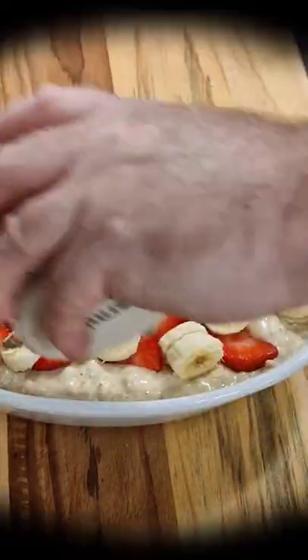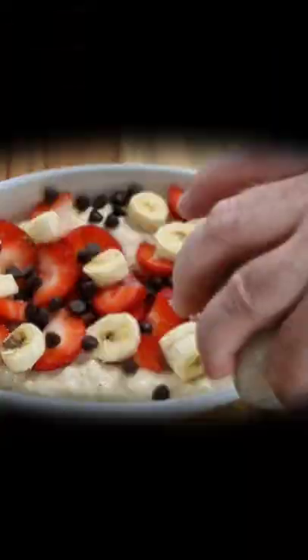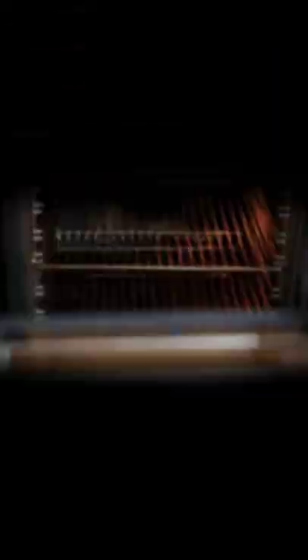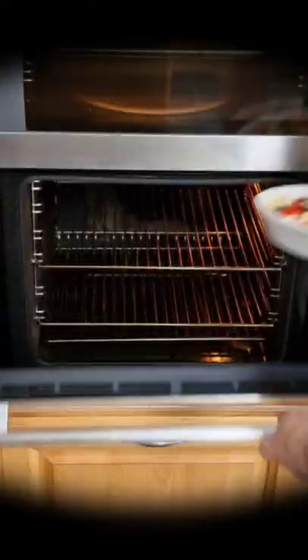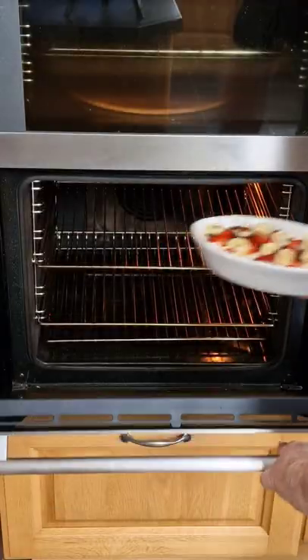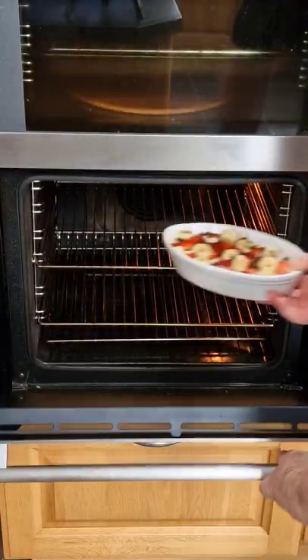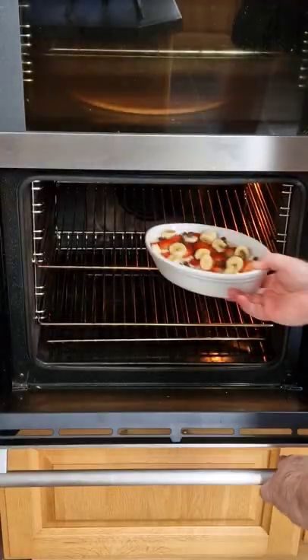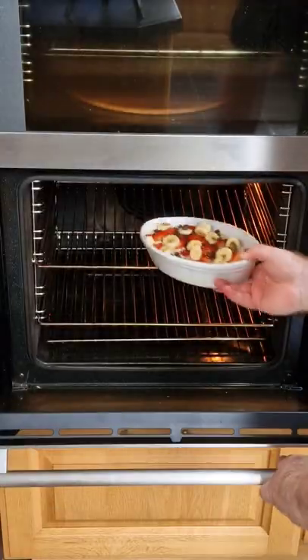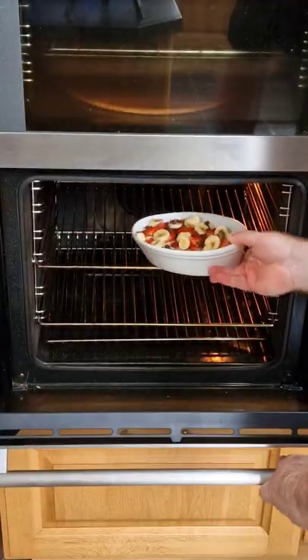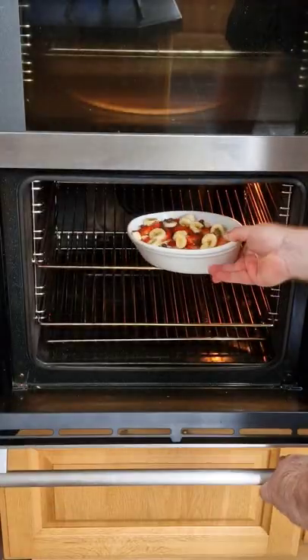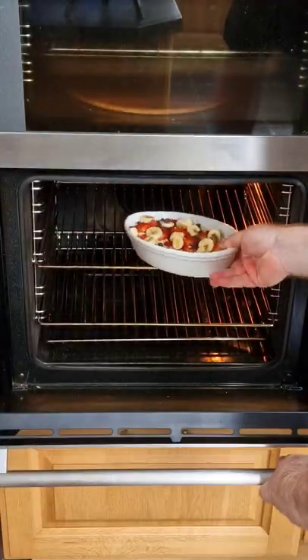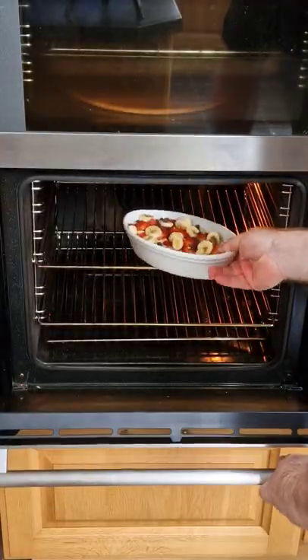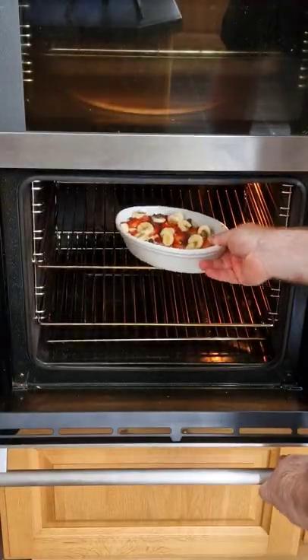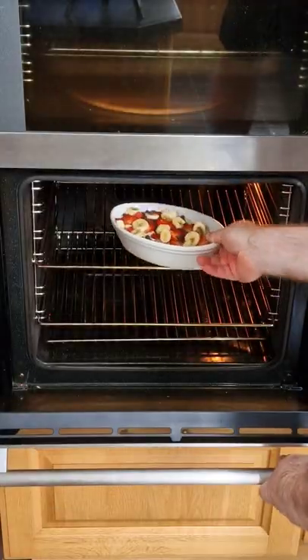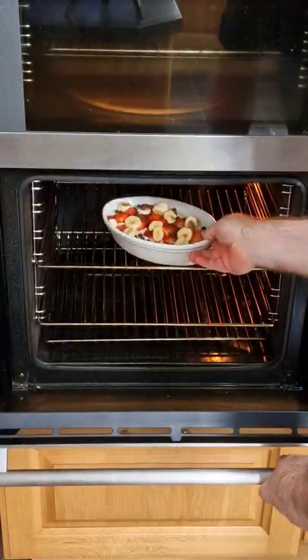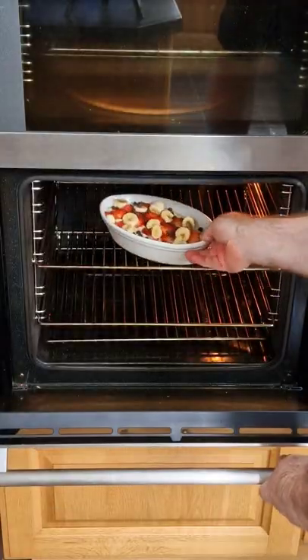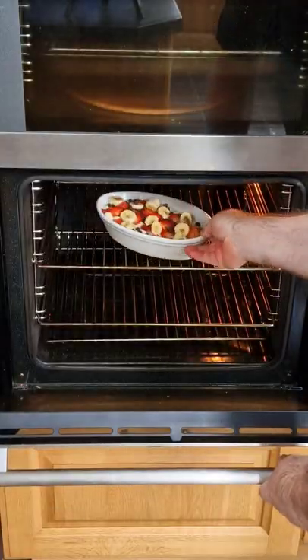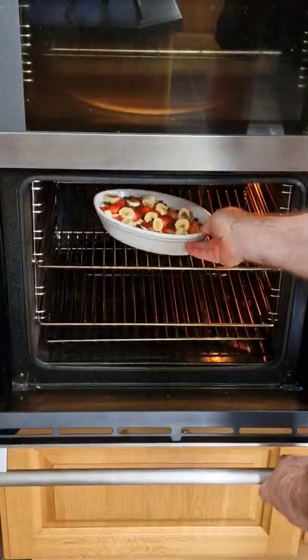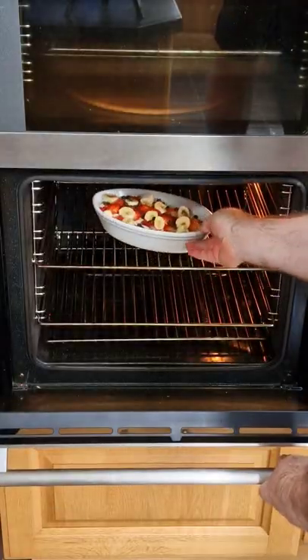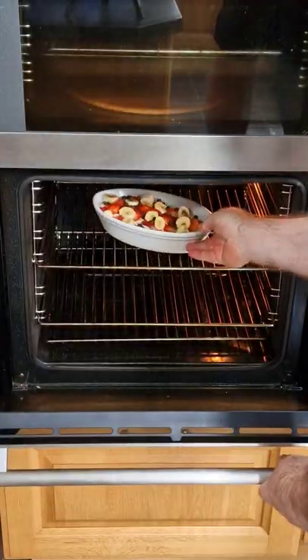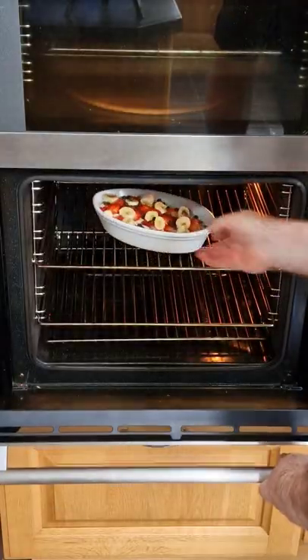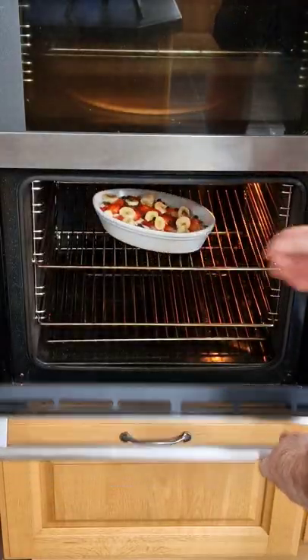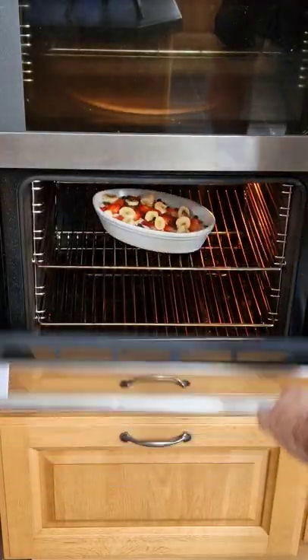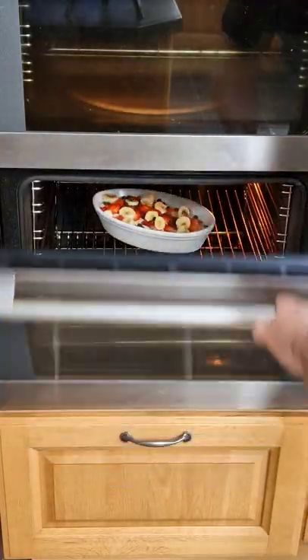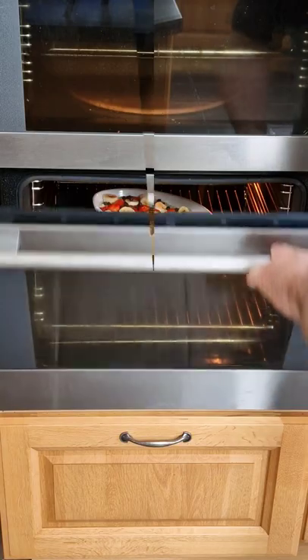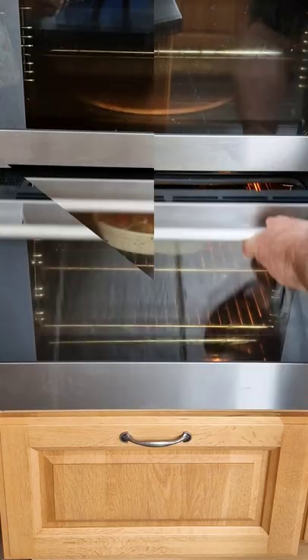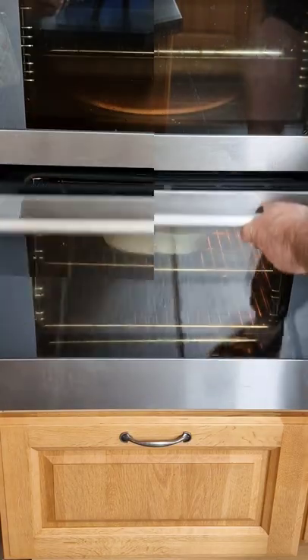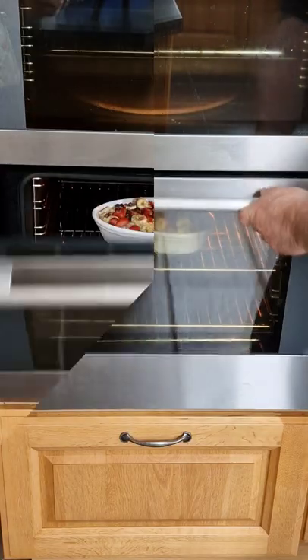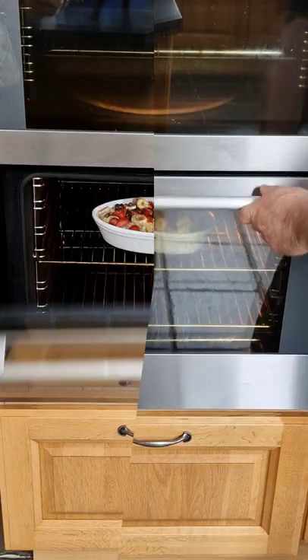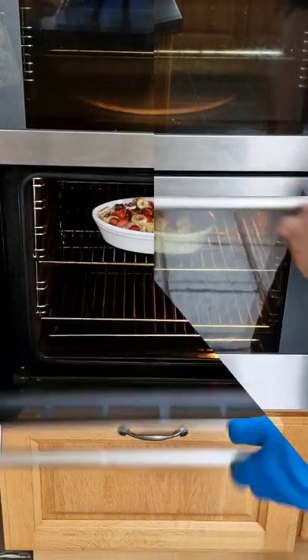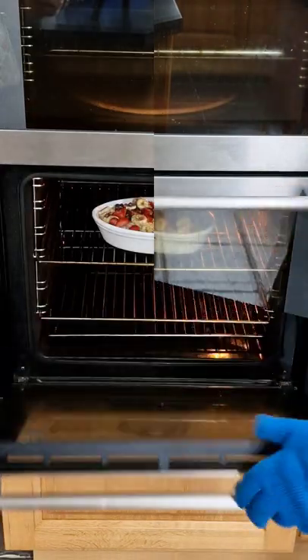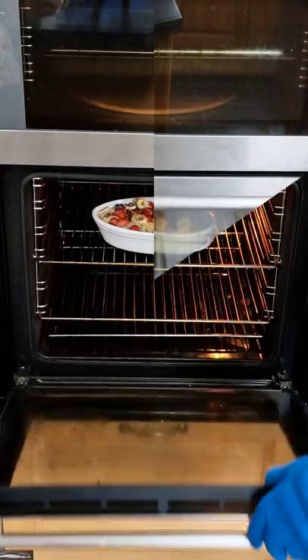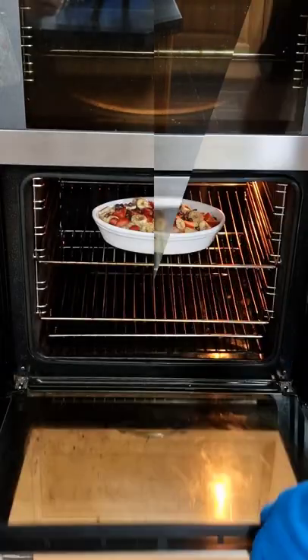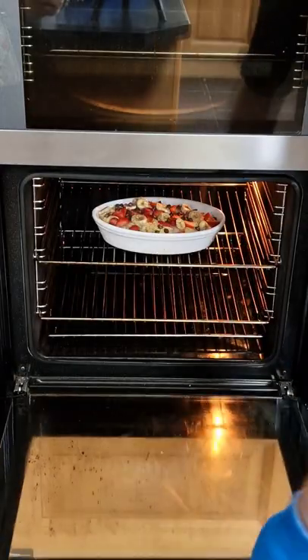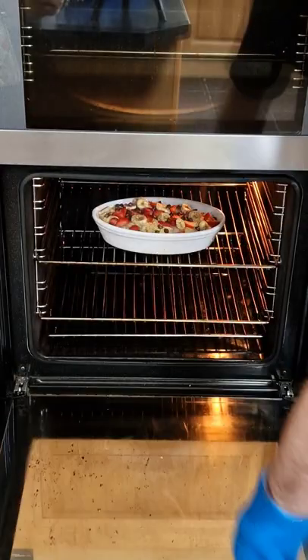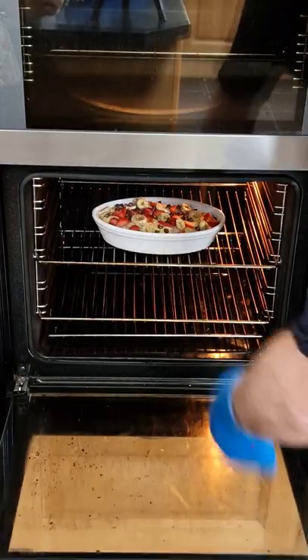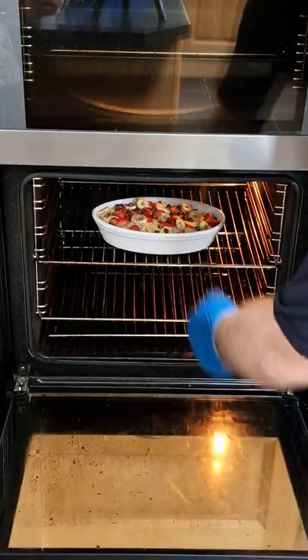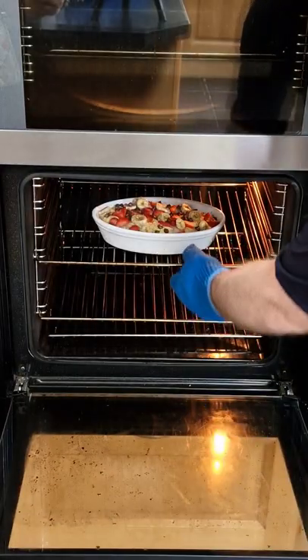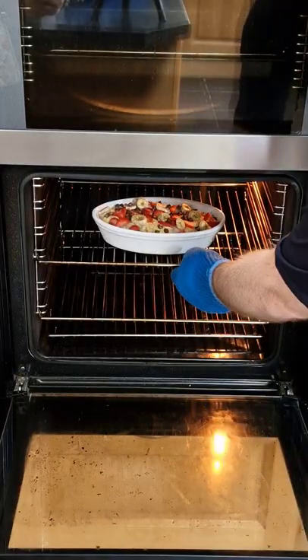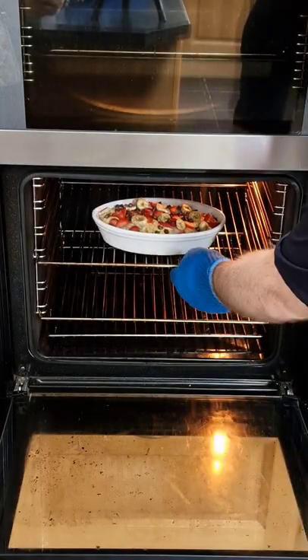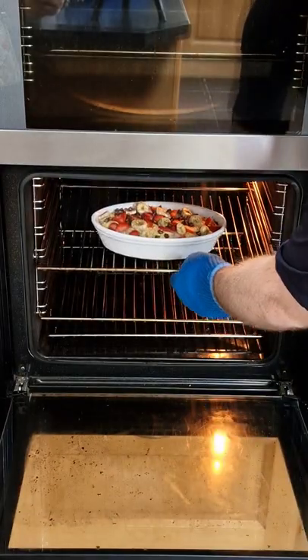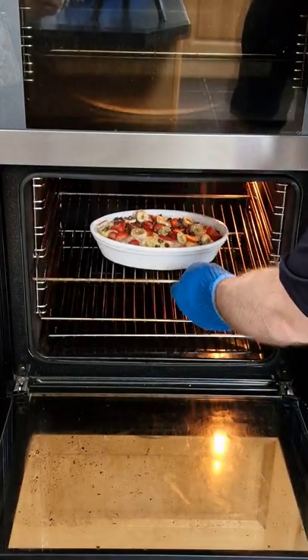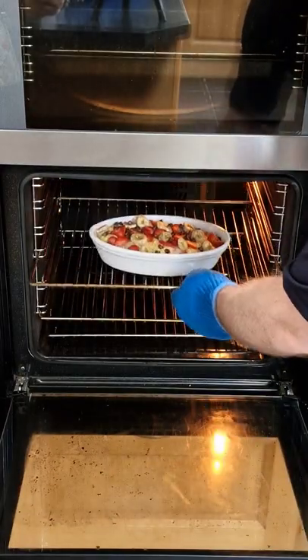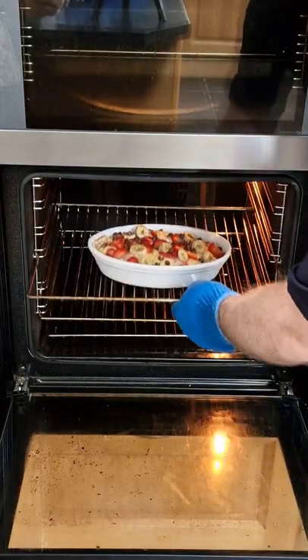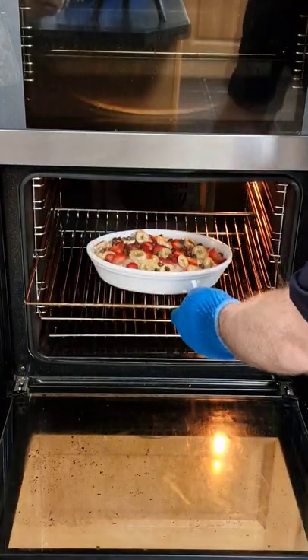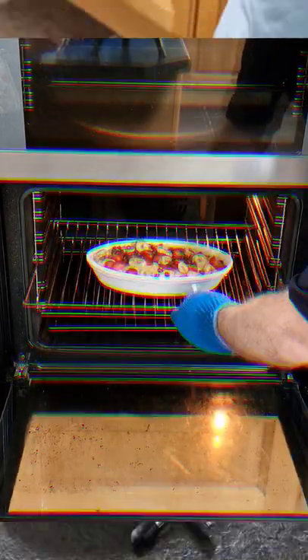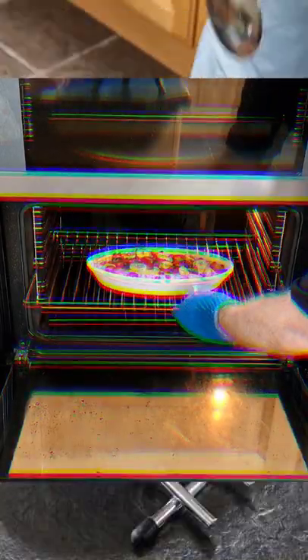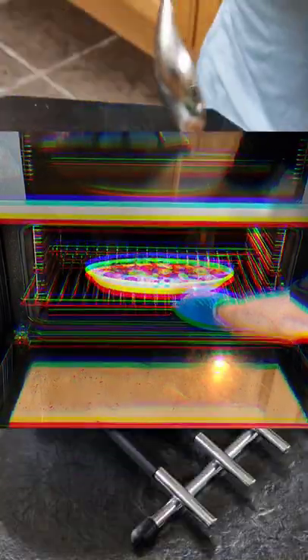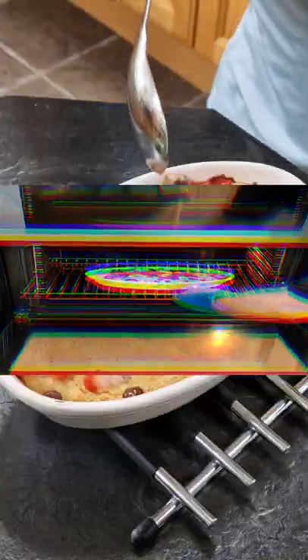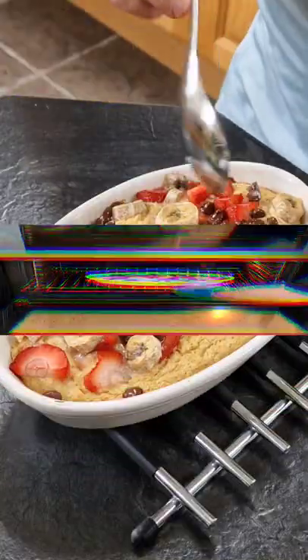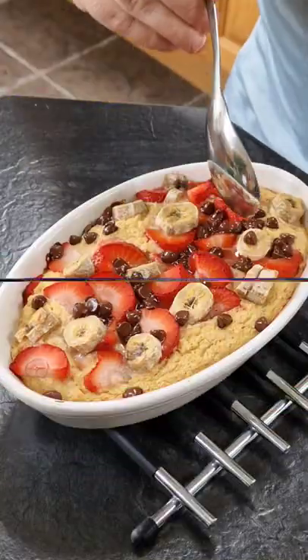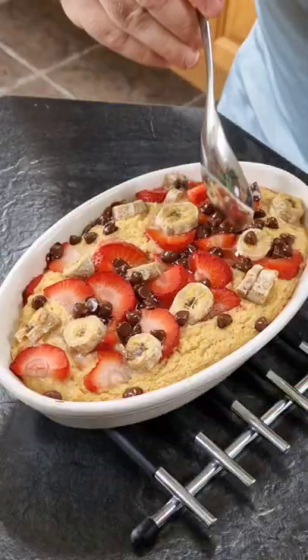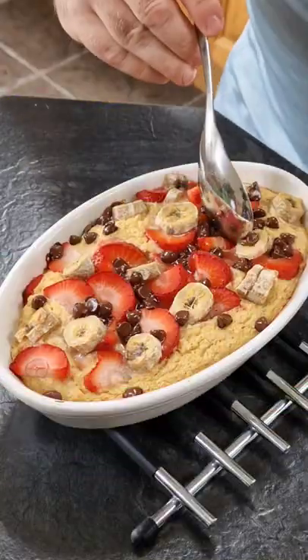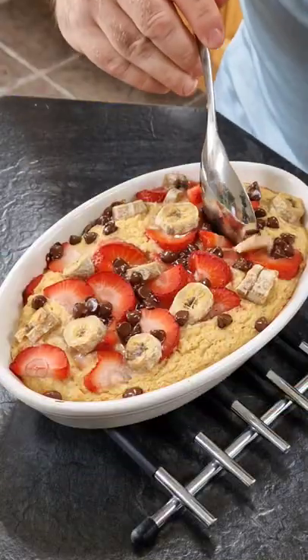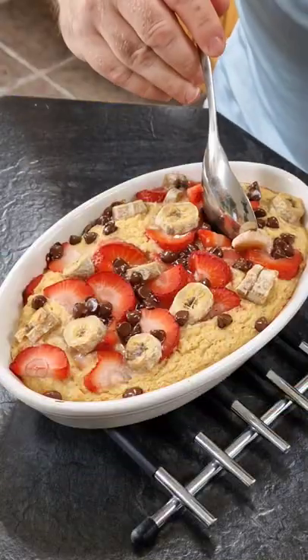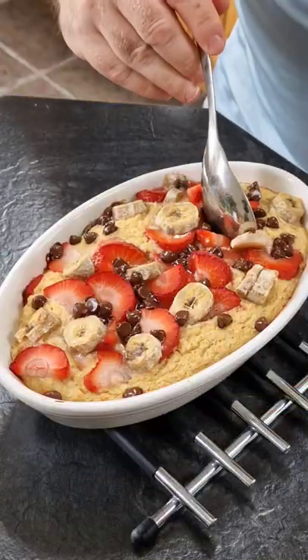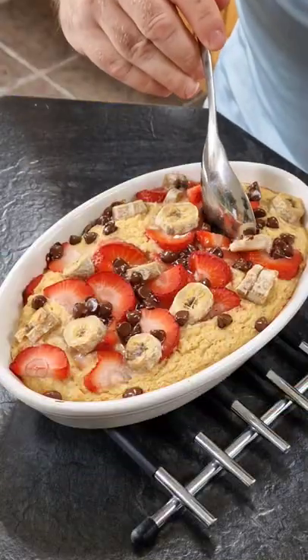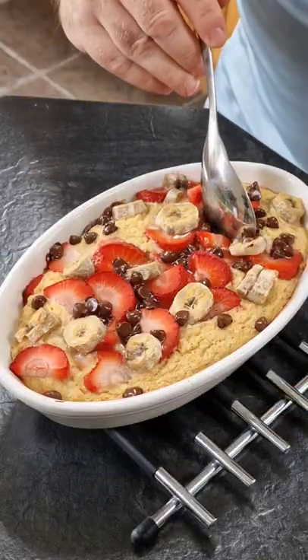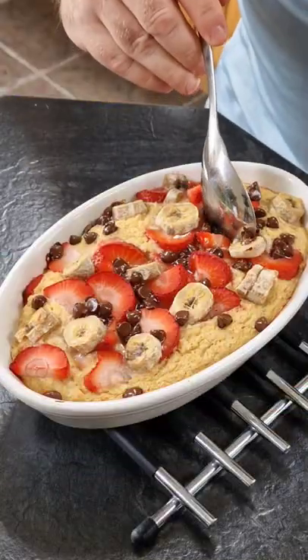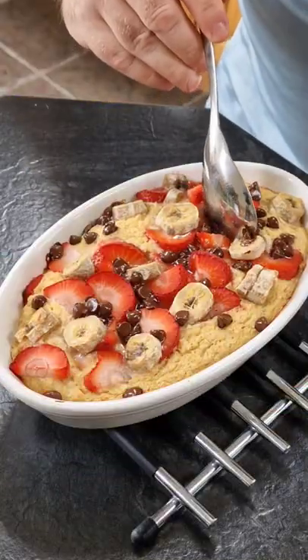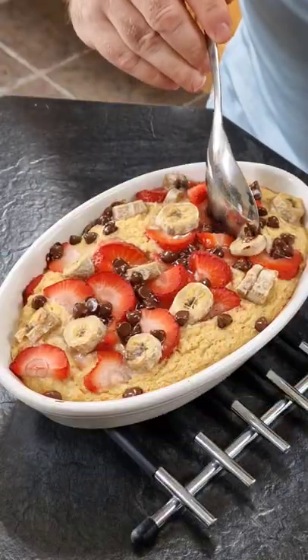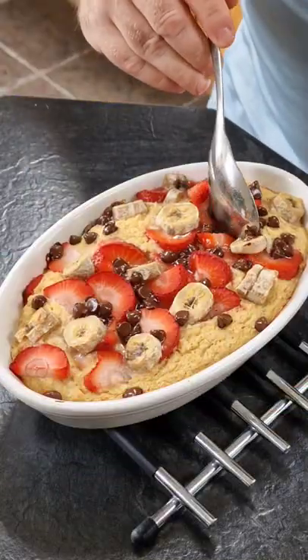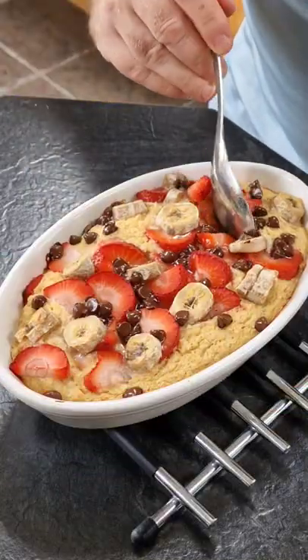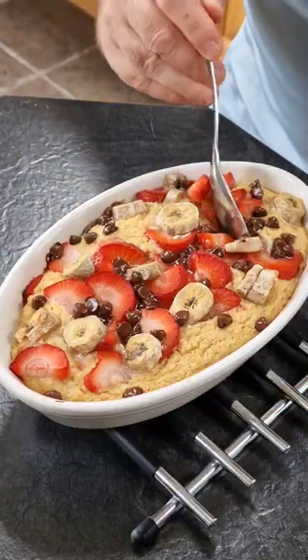Take that over to the preheated oven at 170 degrees centigrade, pop it in for 30 minutes, then take it out and enjoy your baked oats.